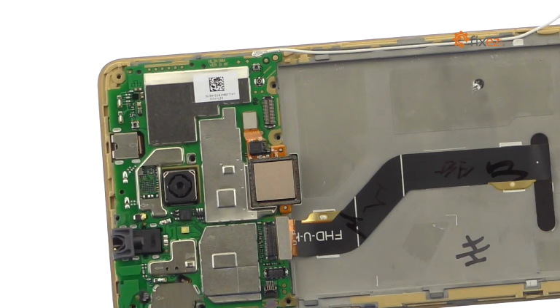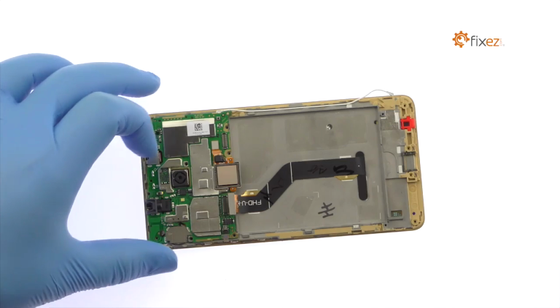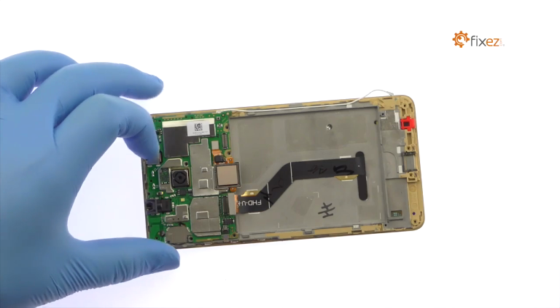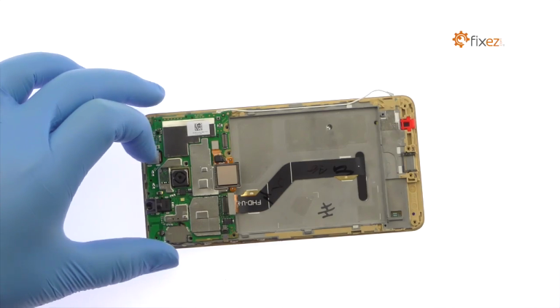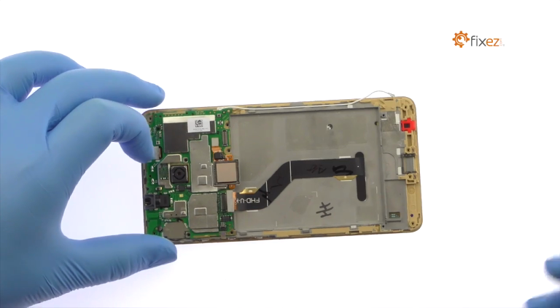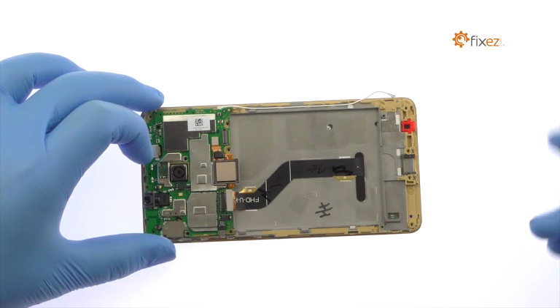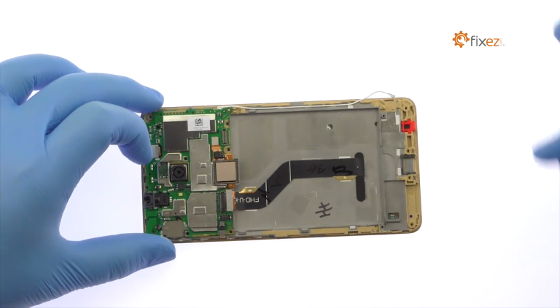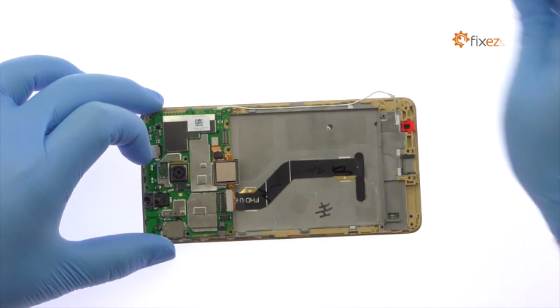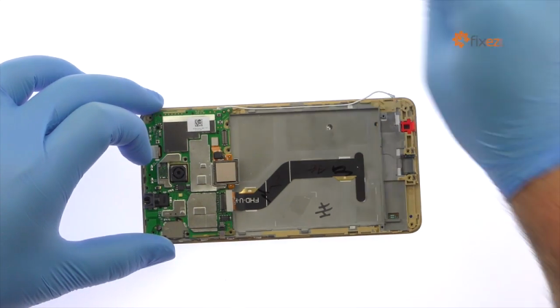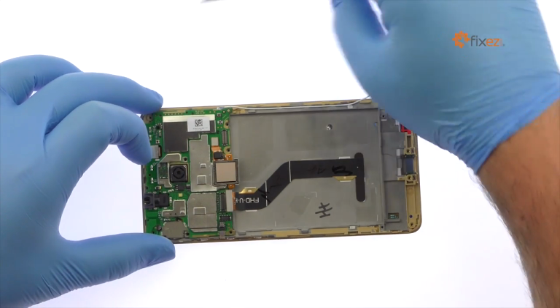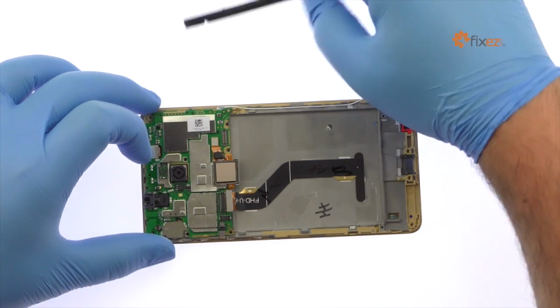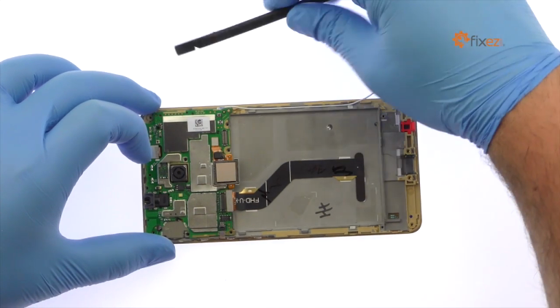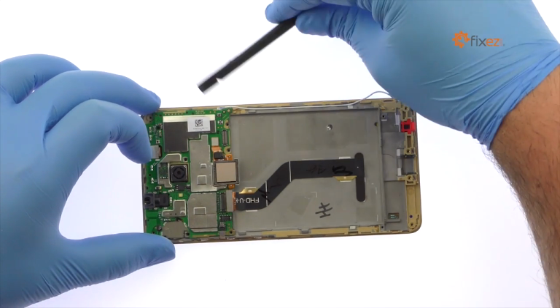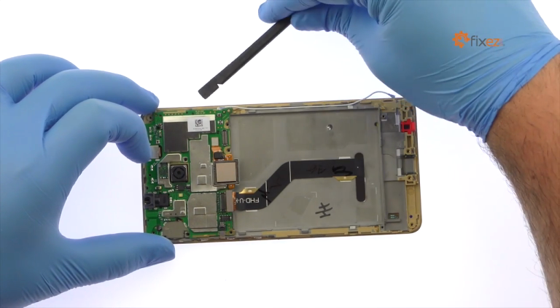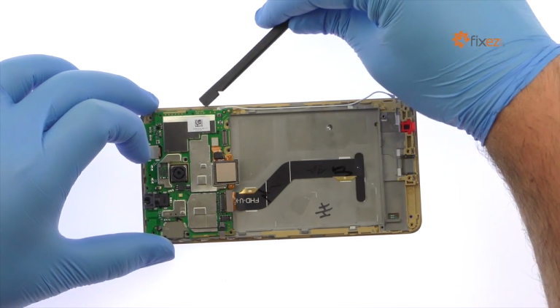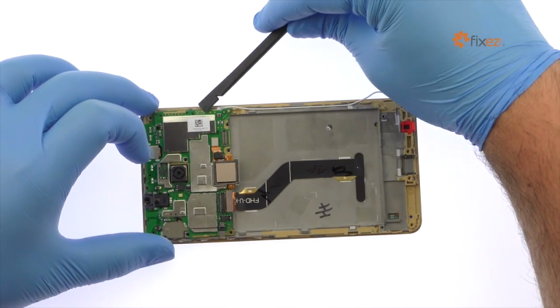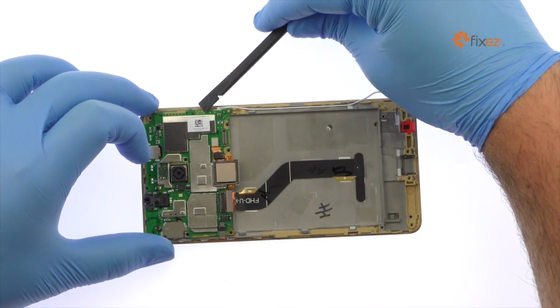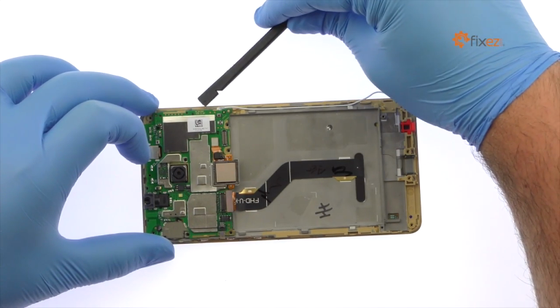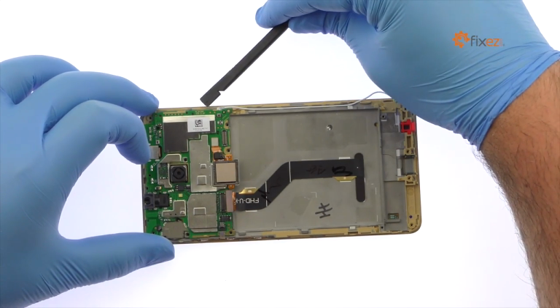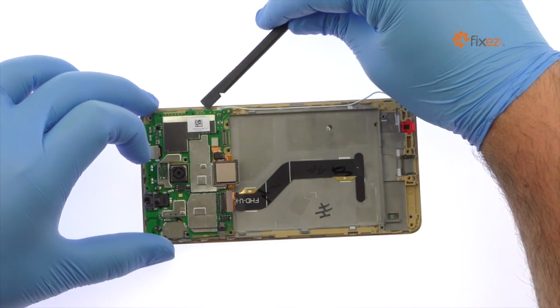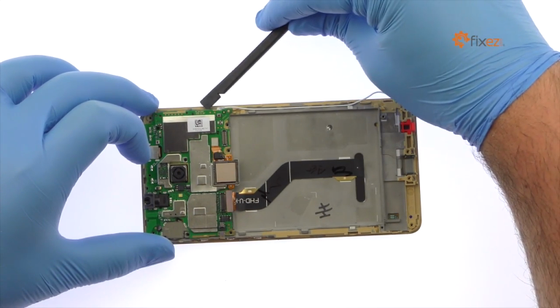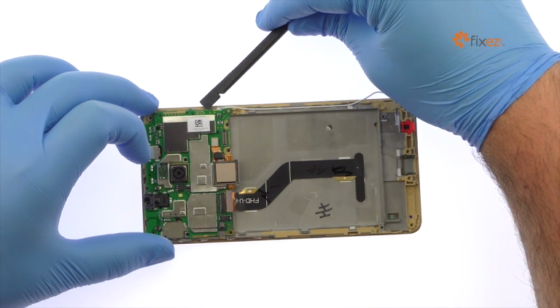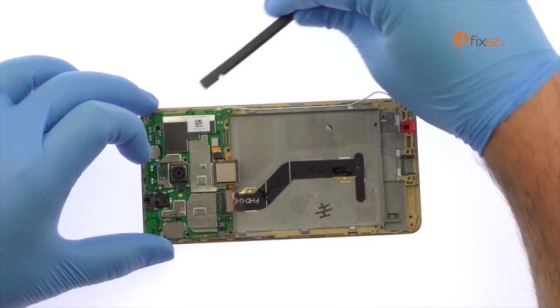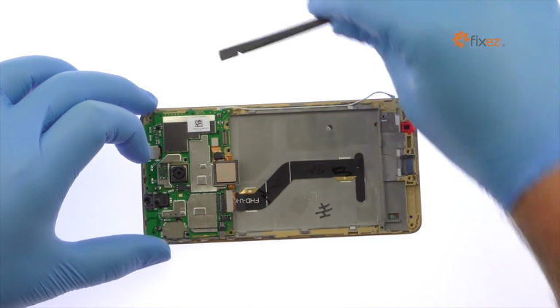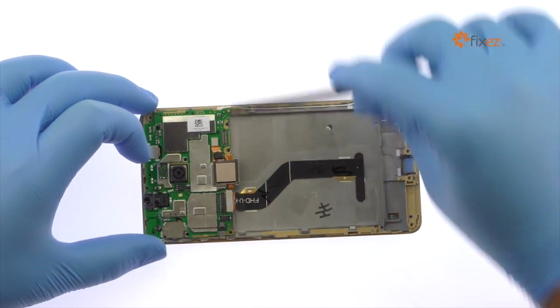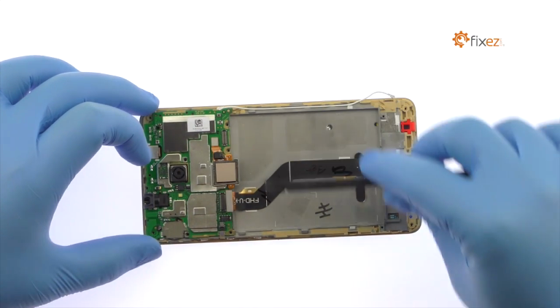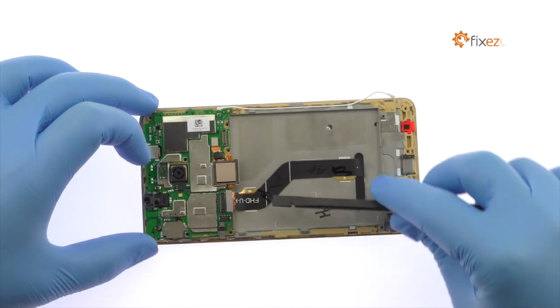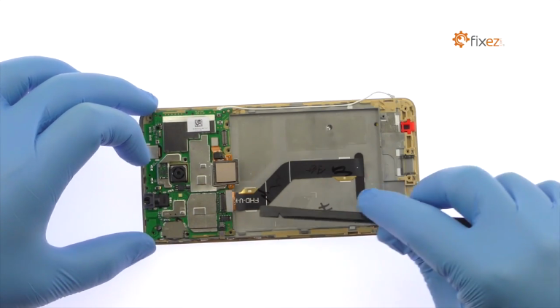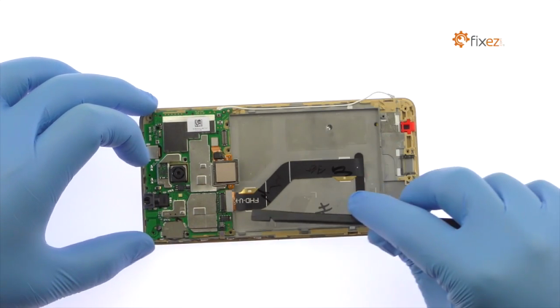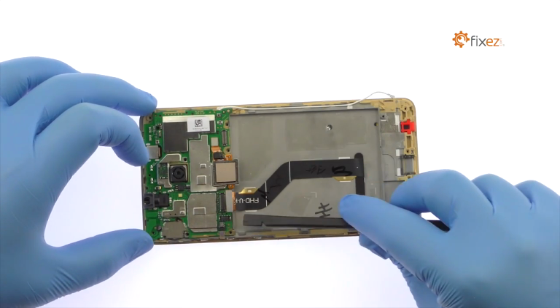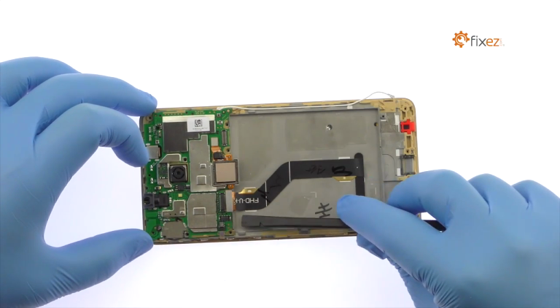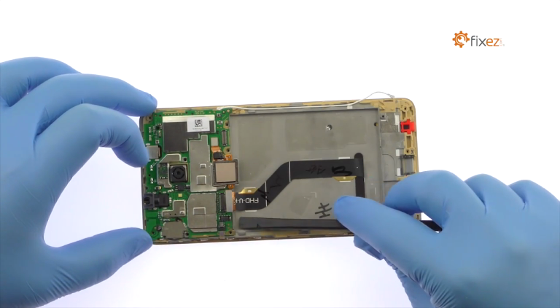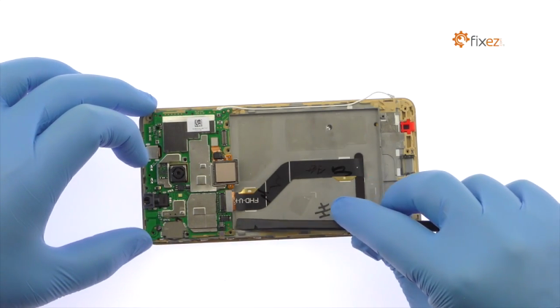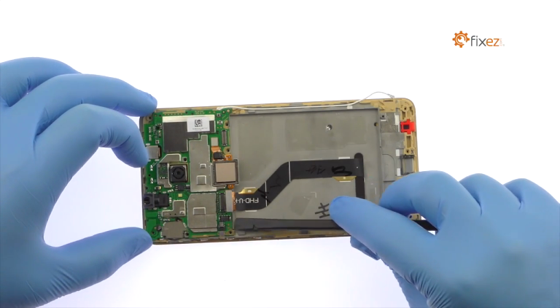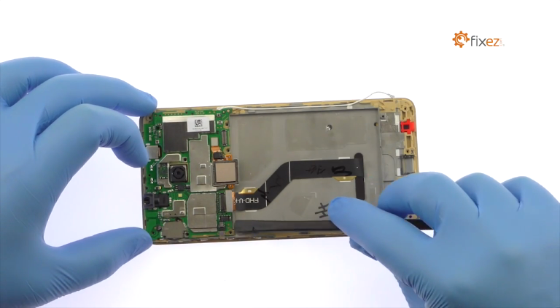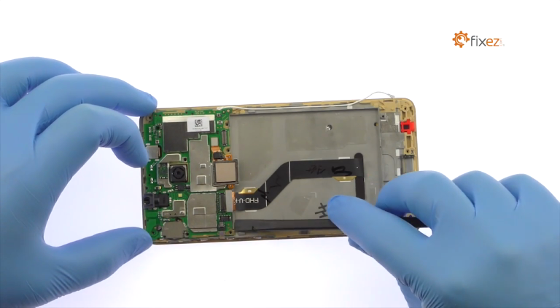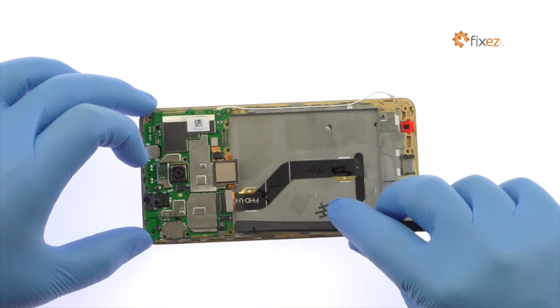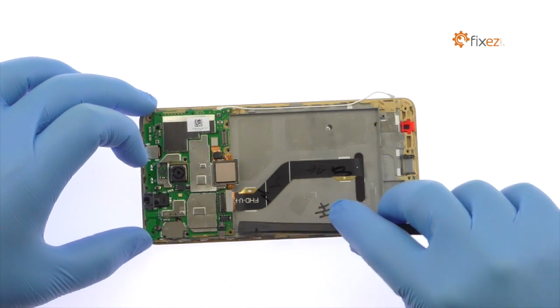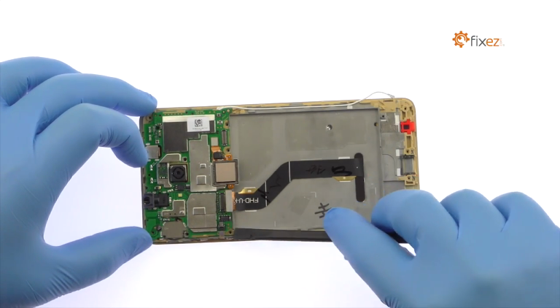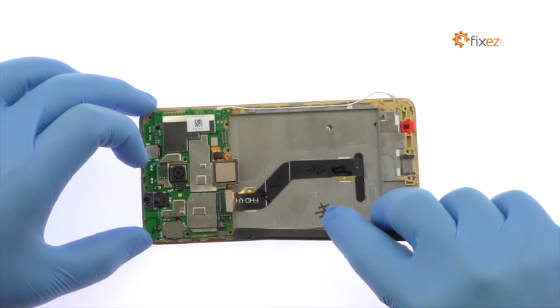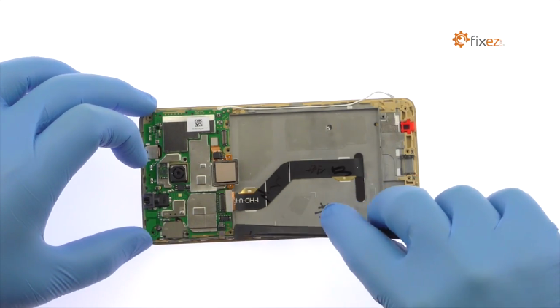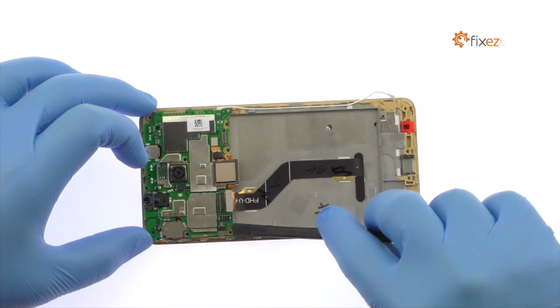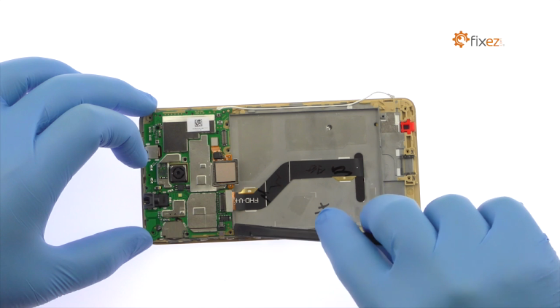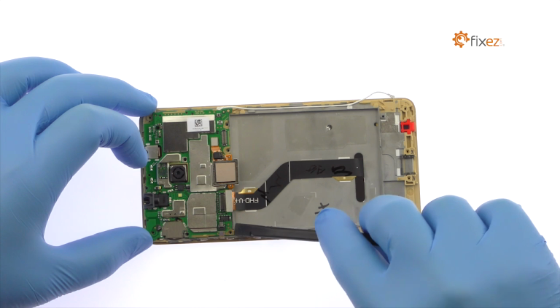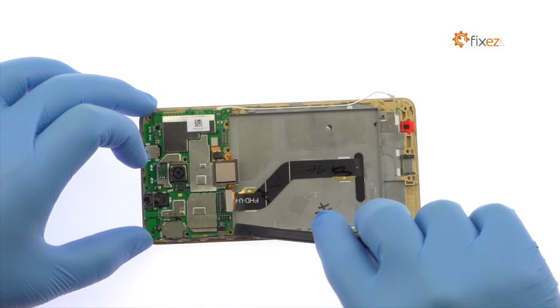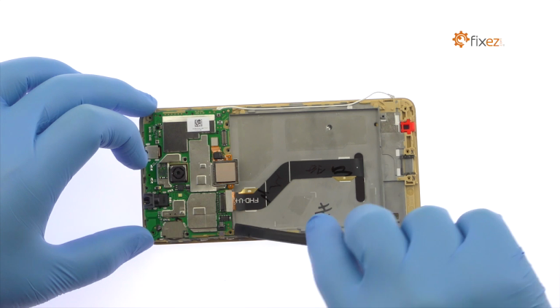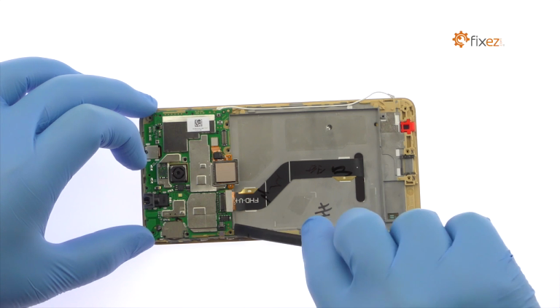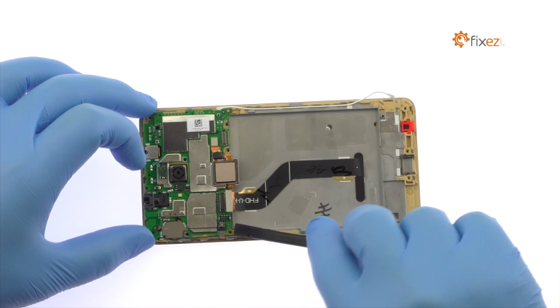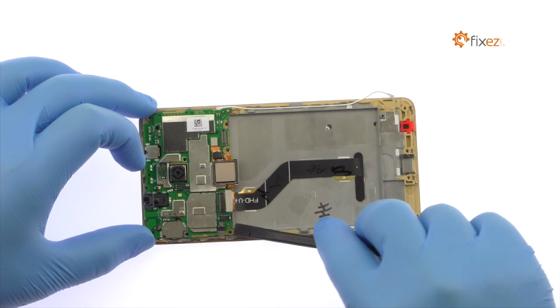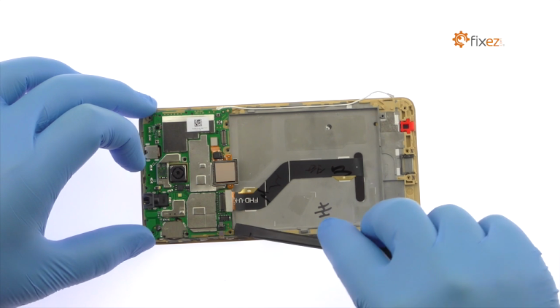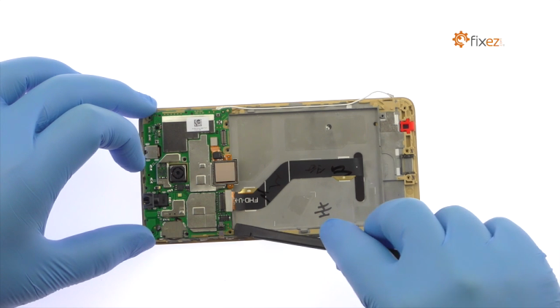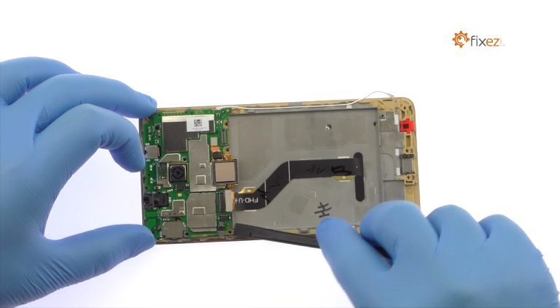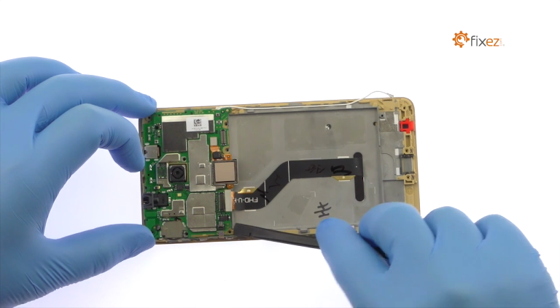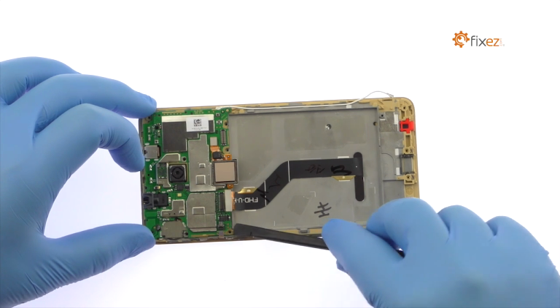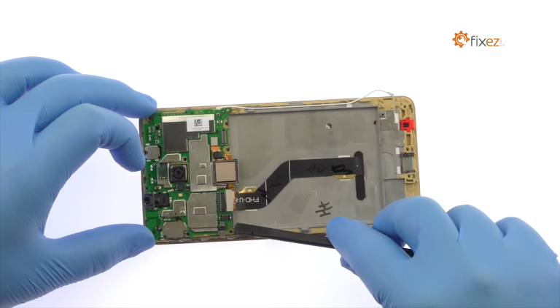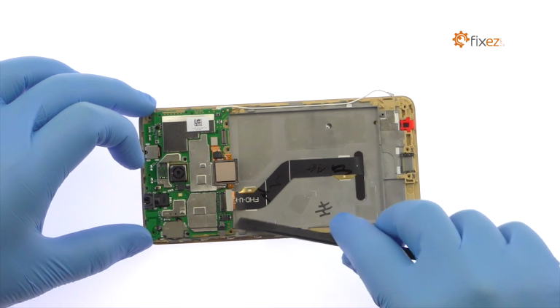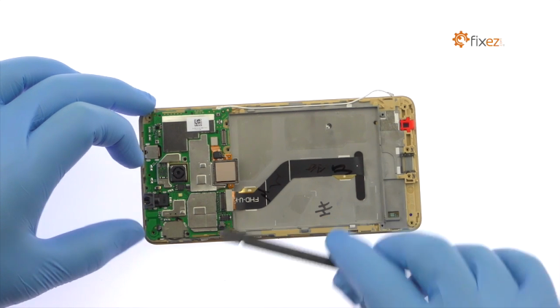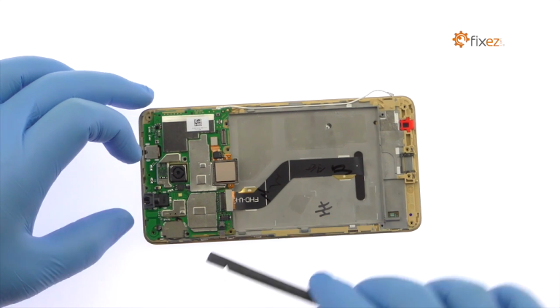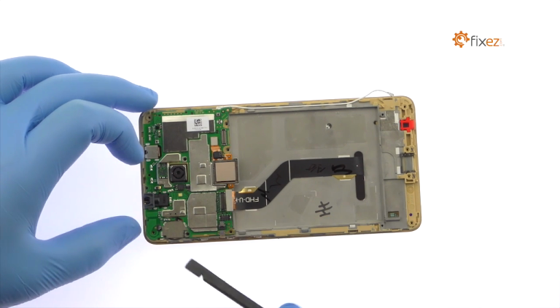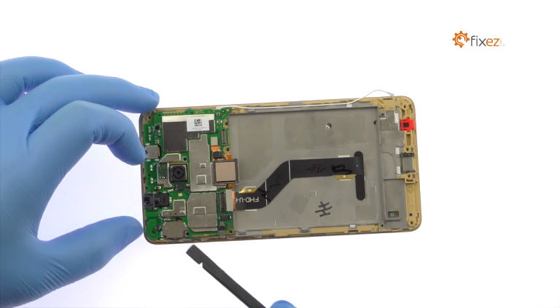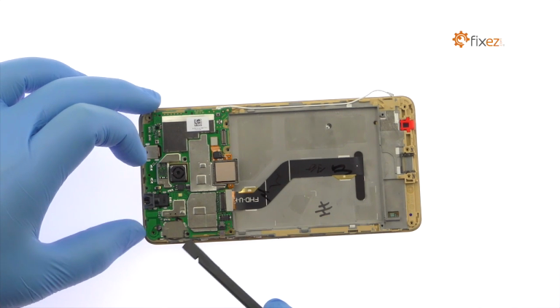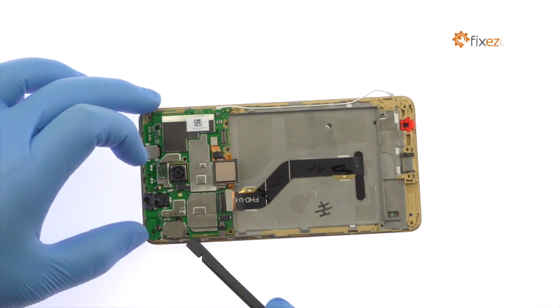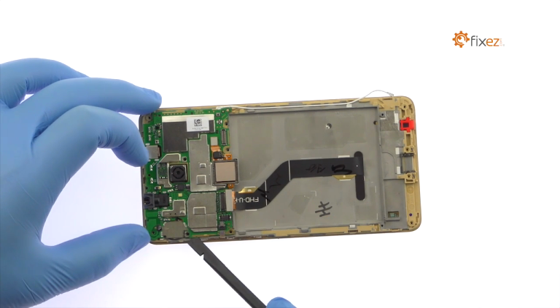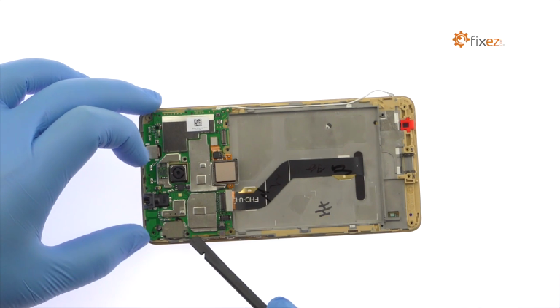The Honor 5X motherboard is held in place with a small amount of thermal paste. Use the spudger to carefully pry it up and out of the phone.